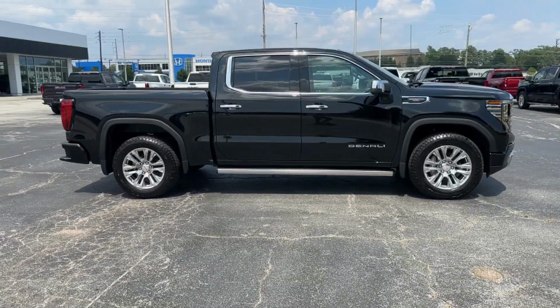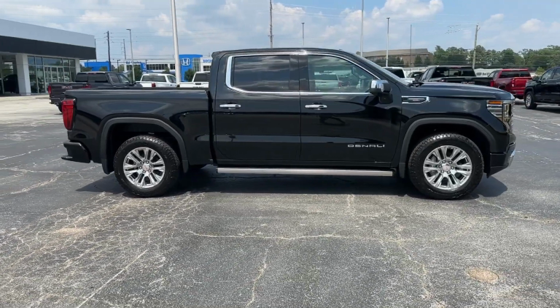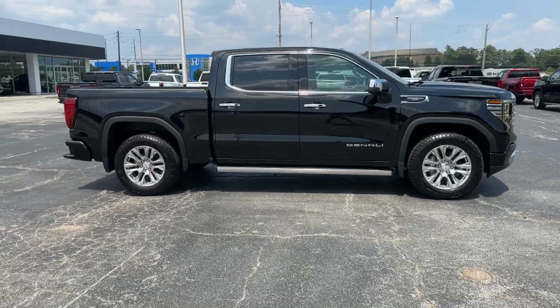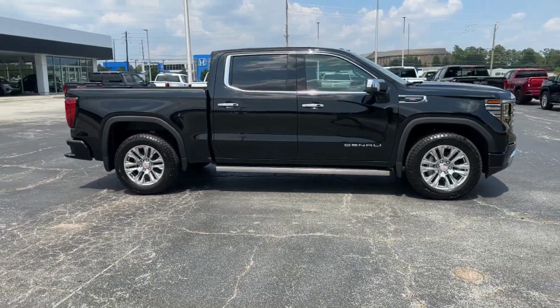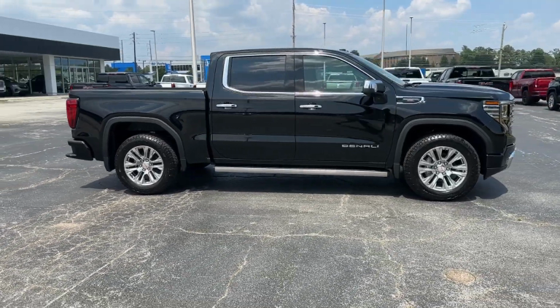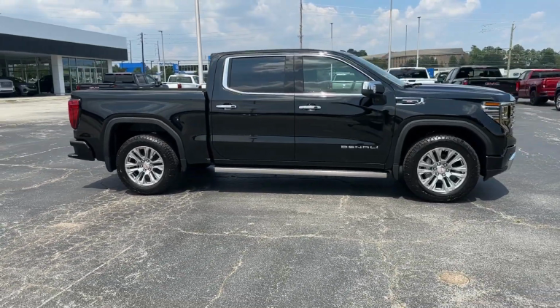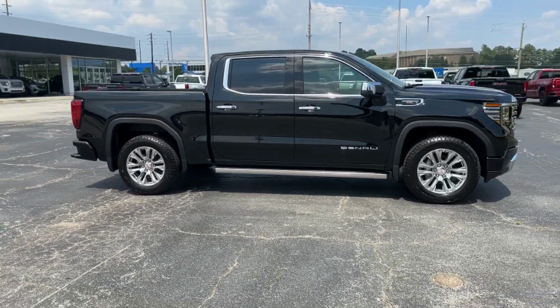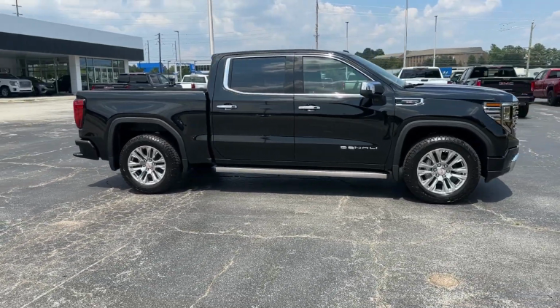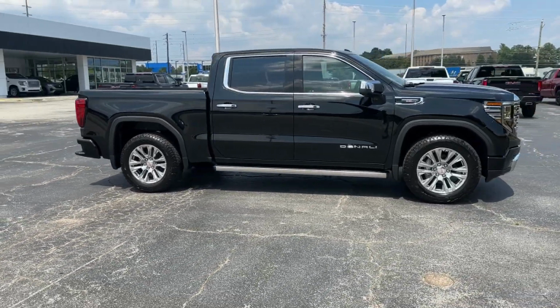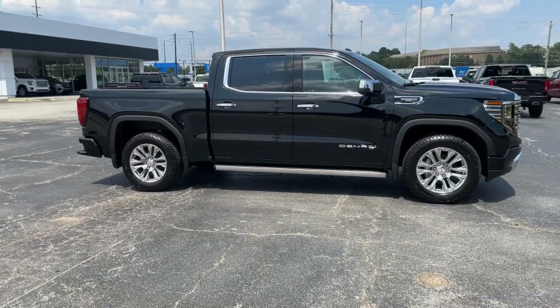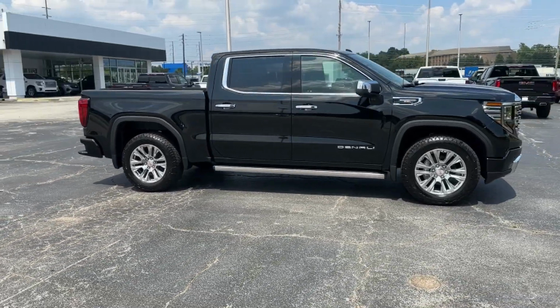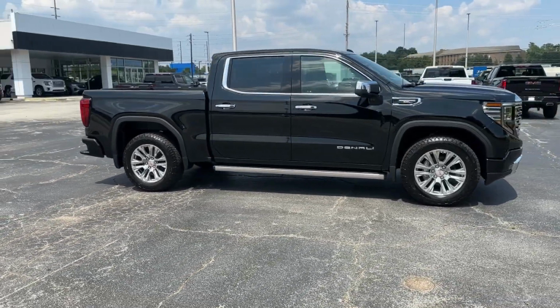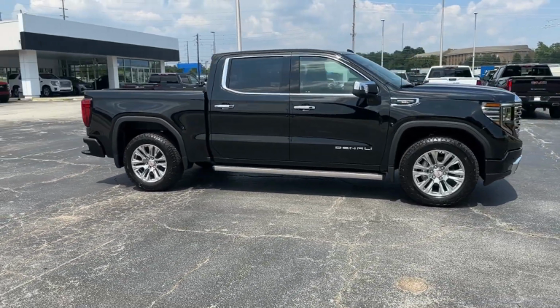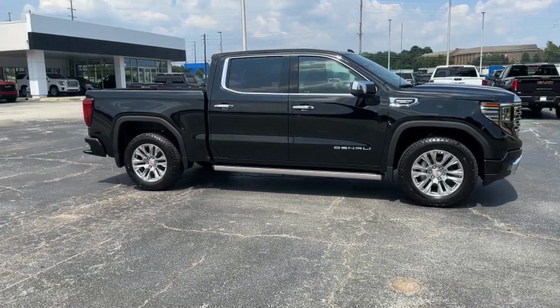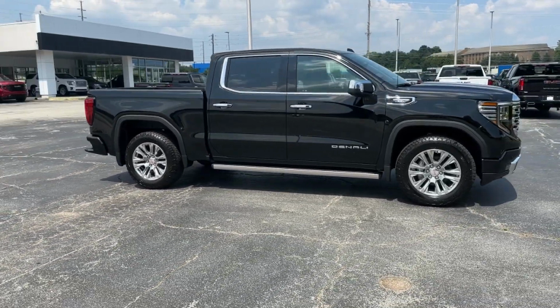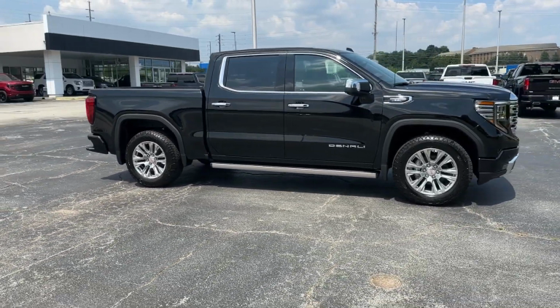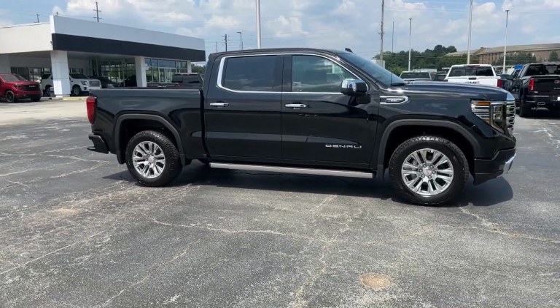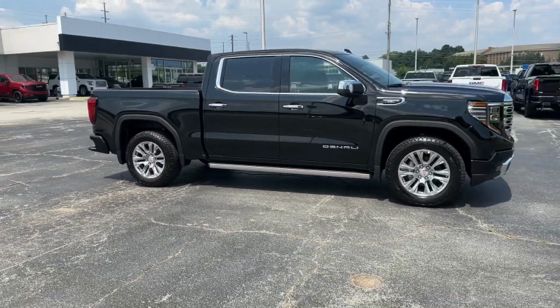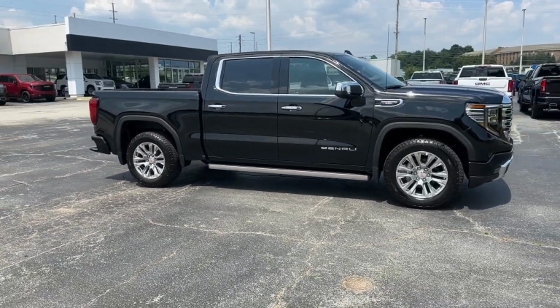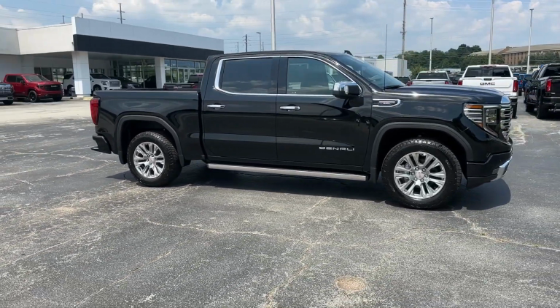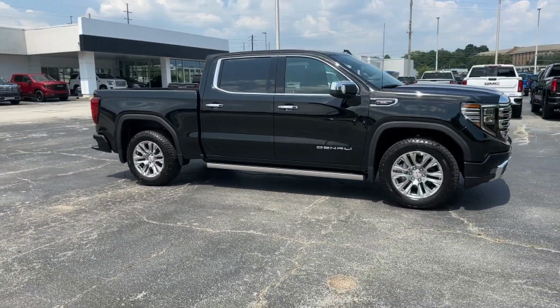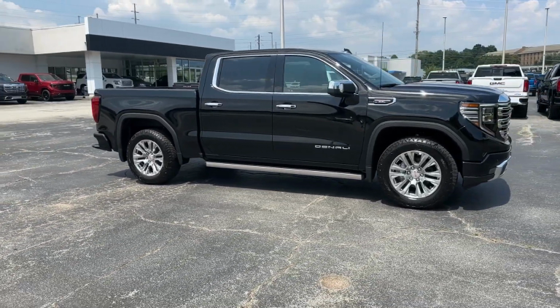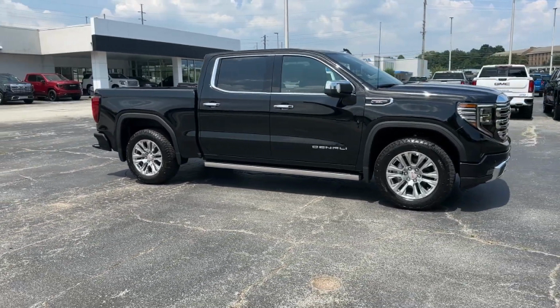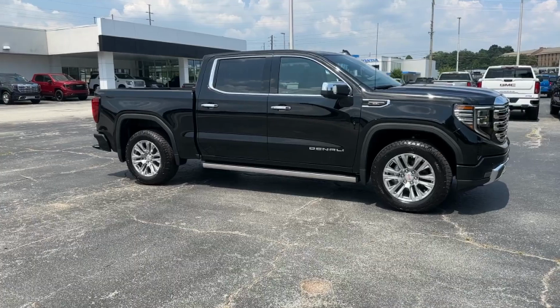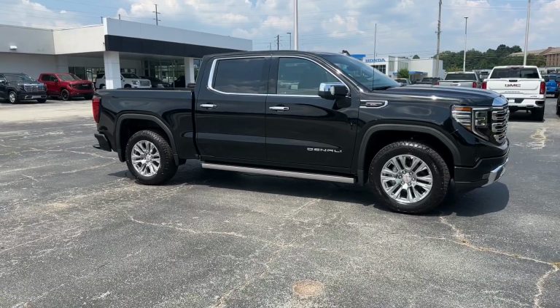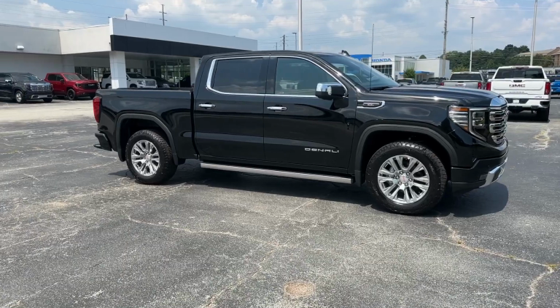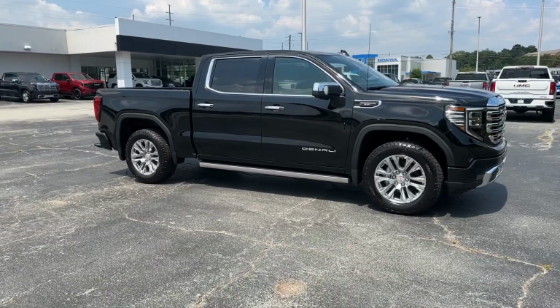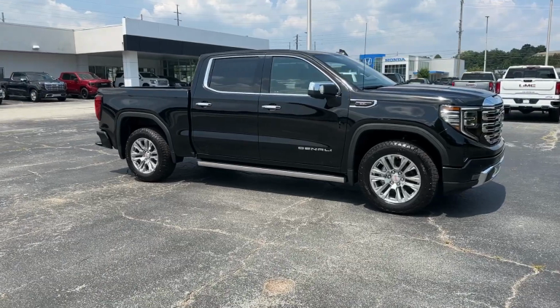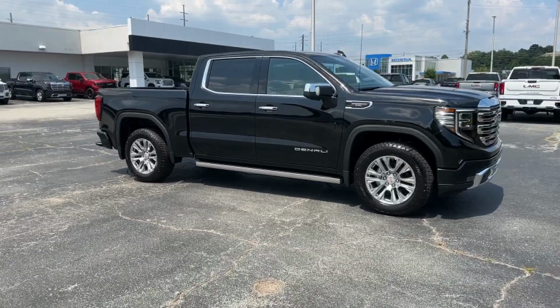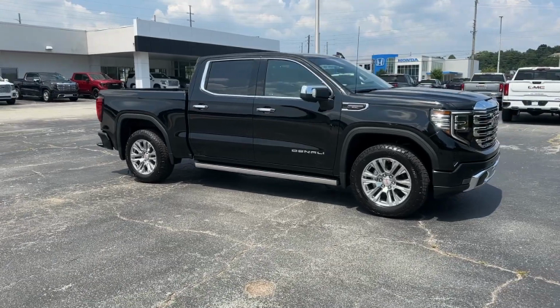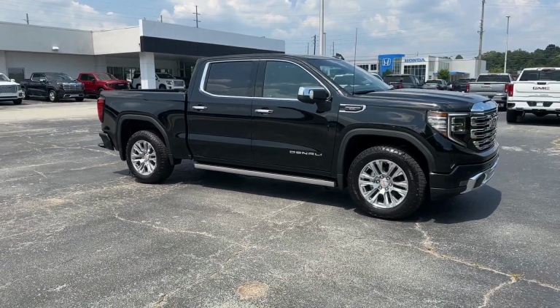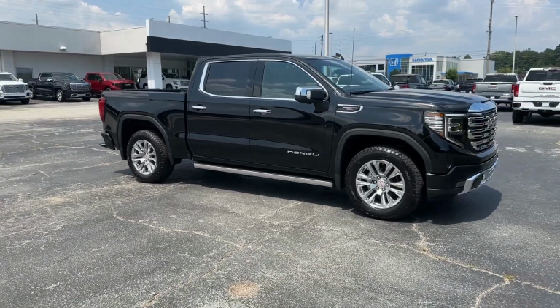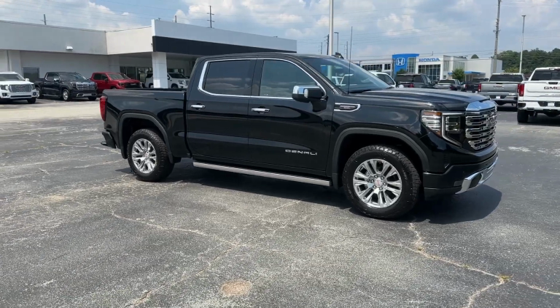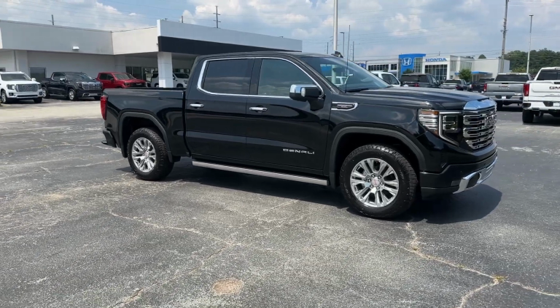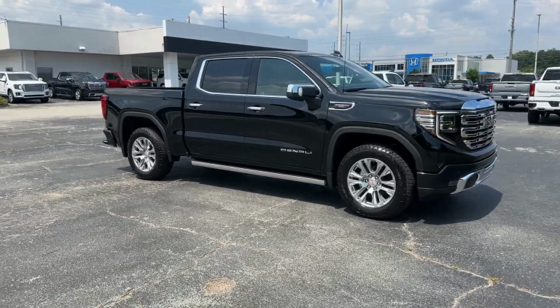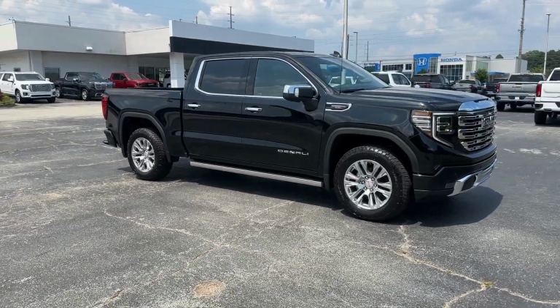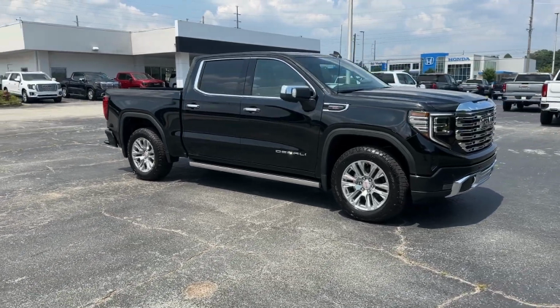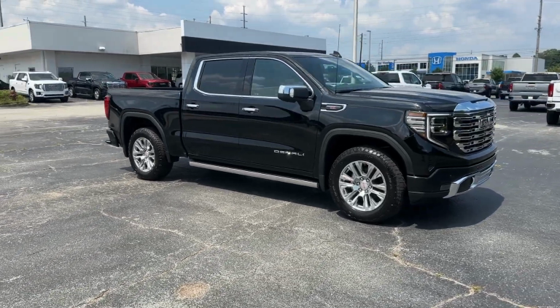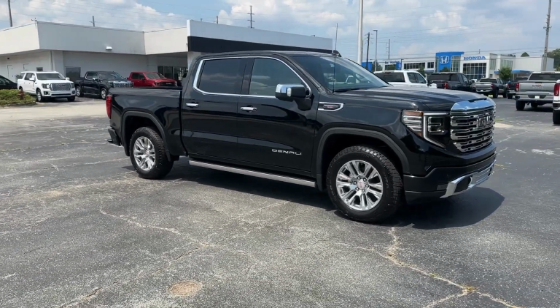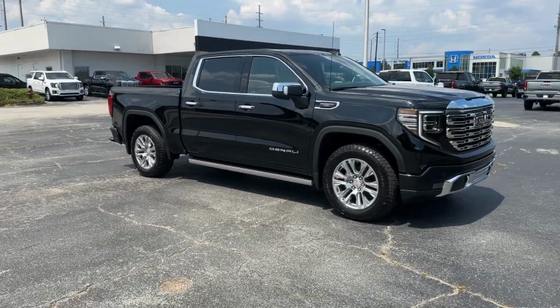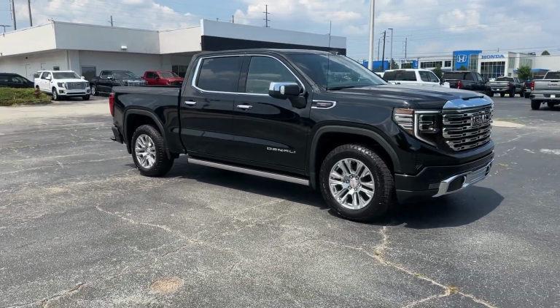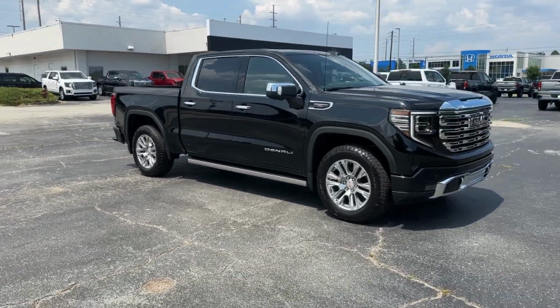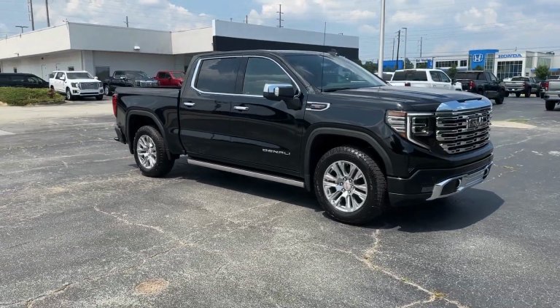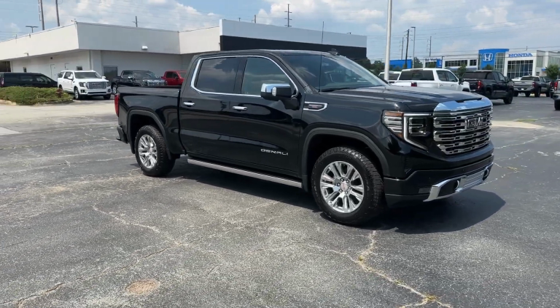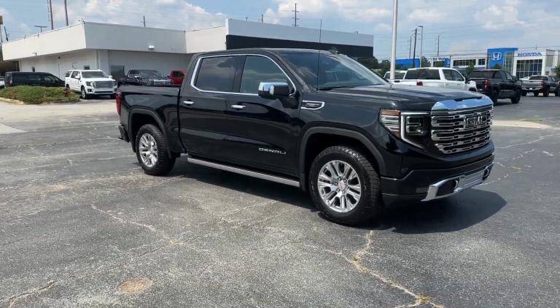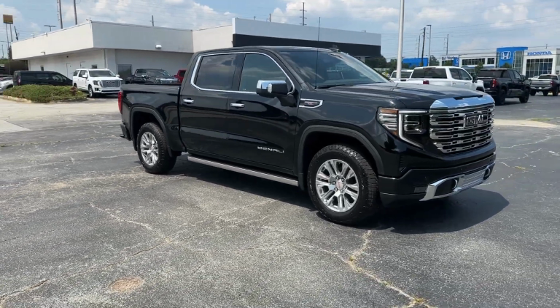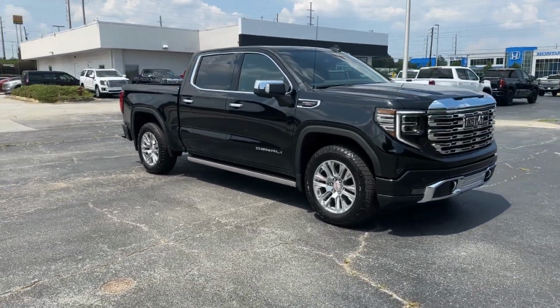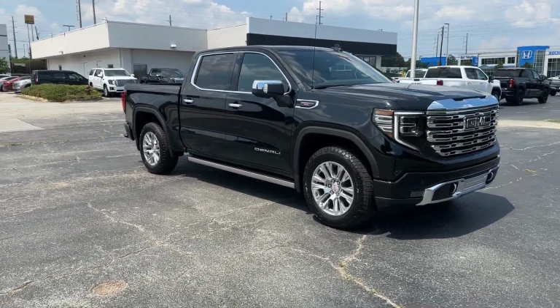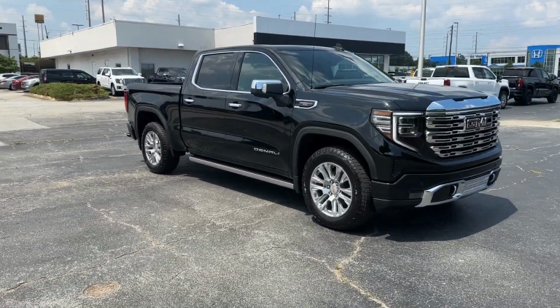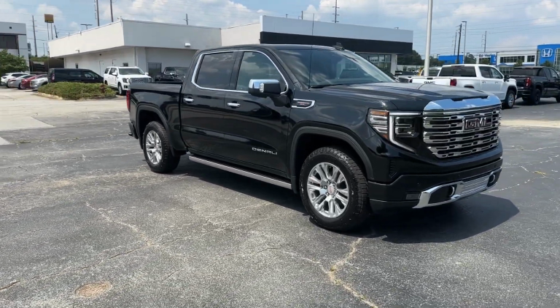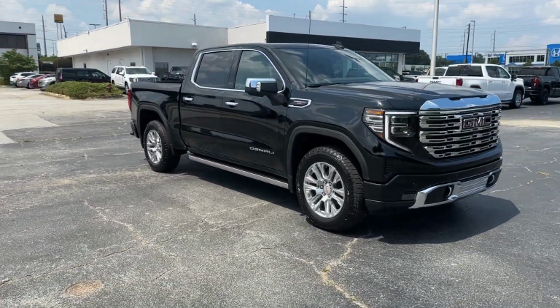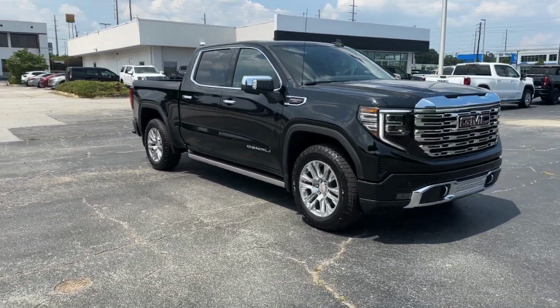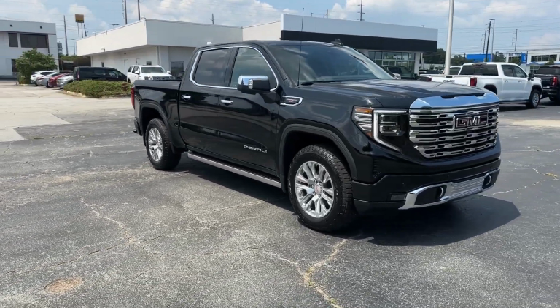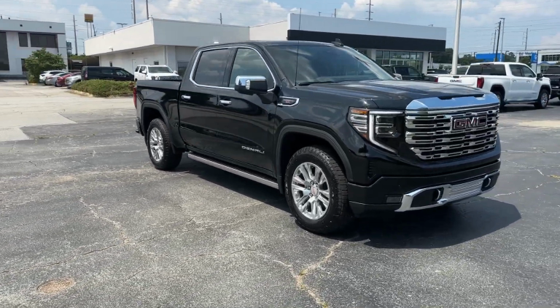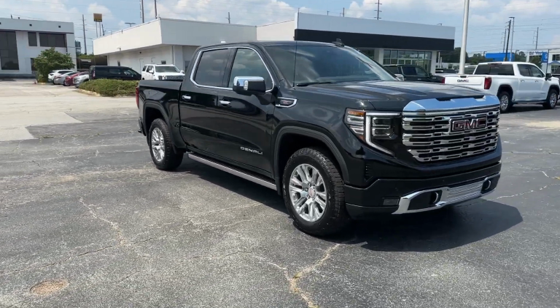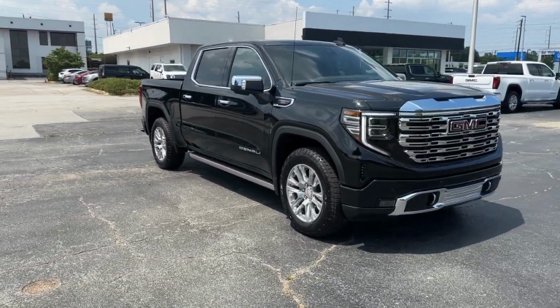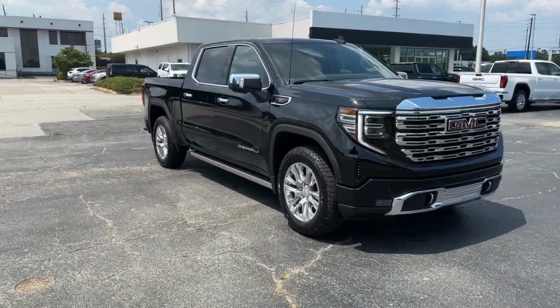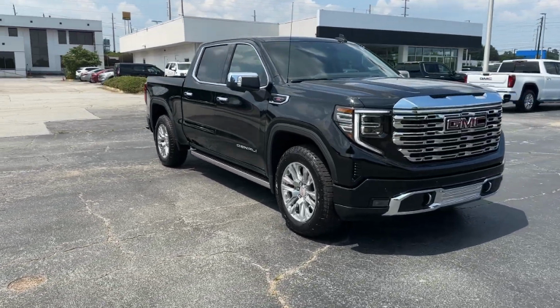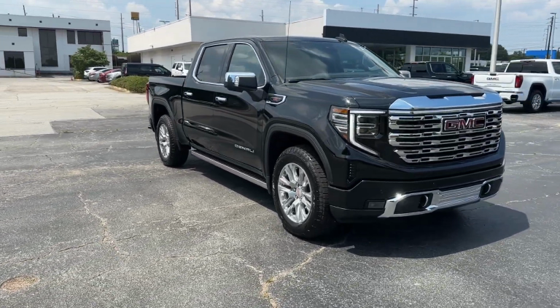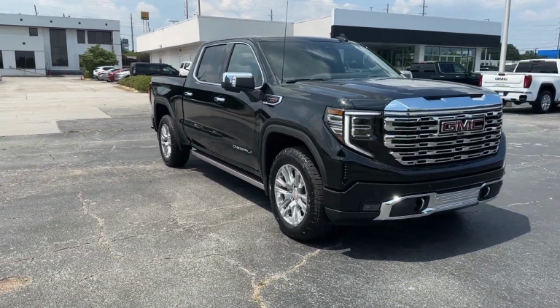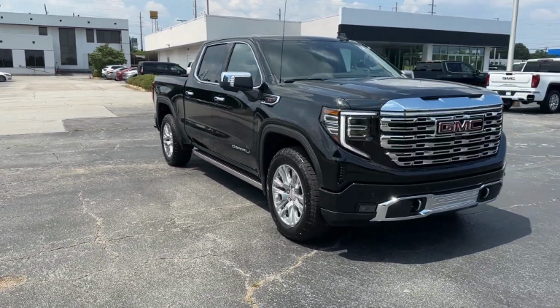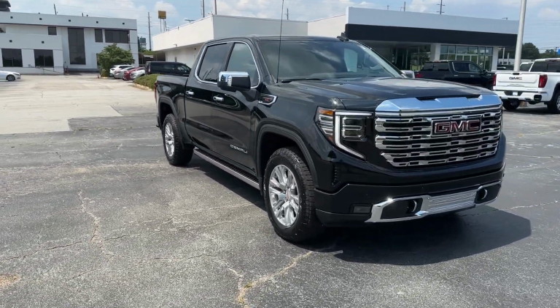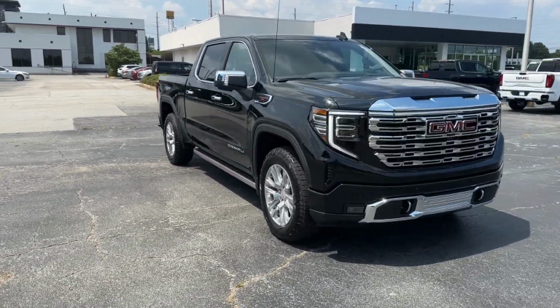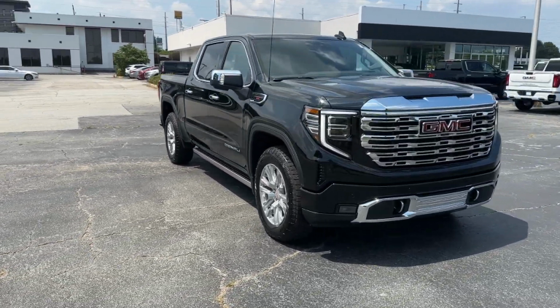Sun moonroof, navigation system, paddle shifters, adaptive cruise control, premium sound system.